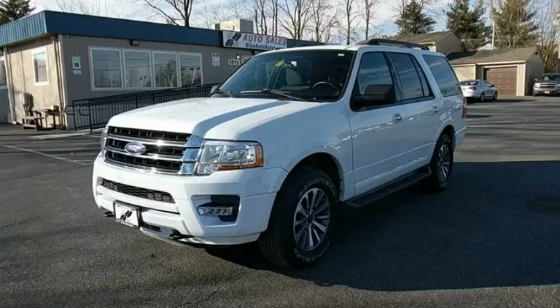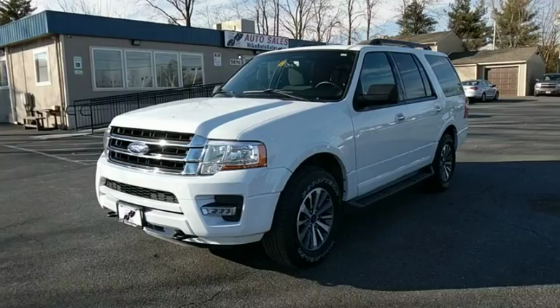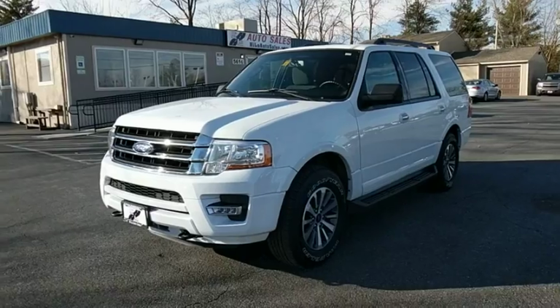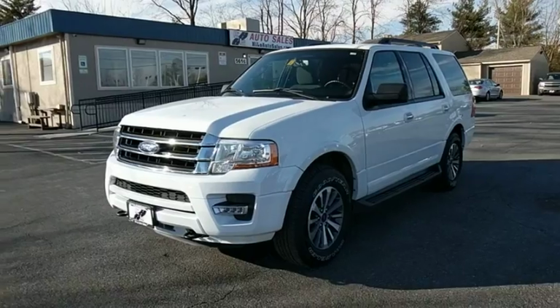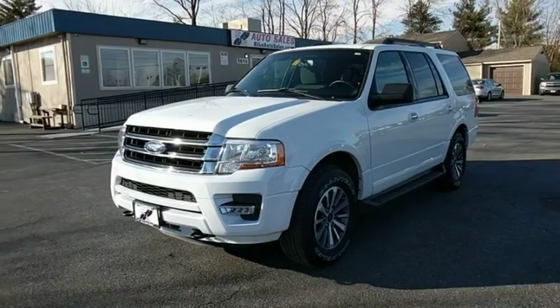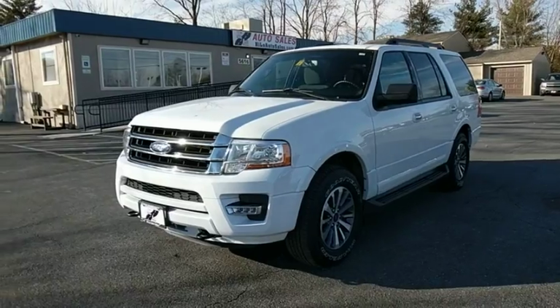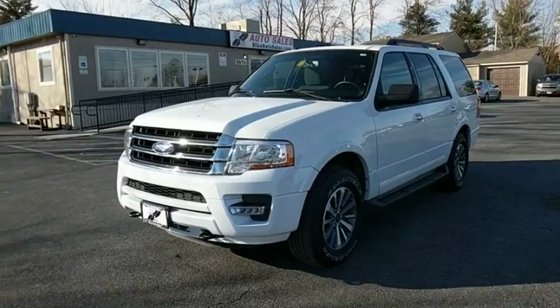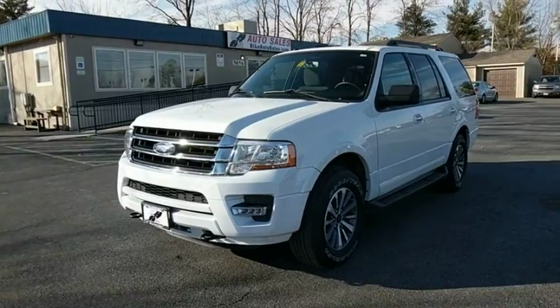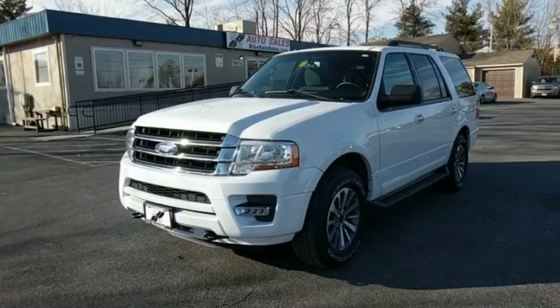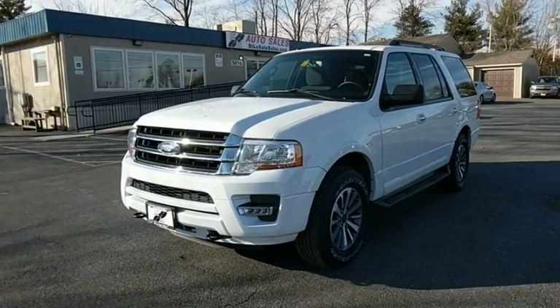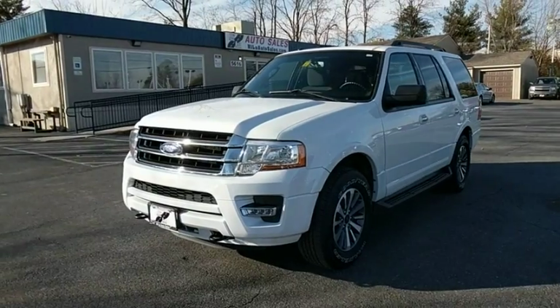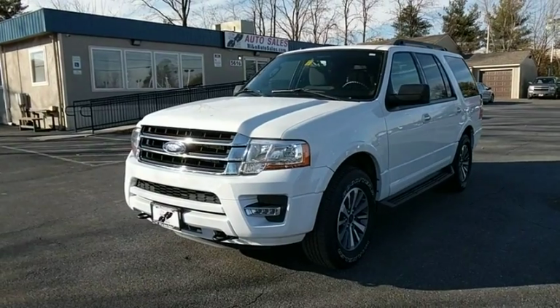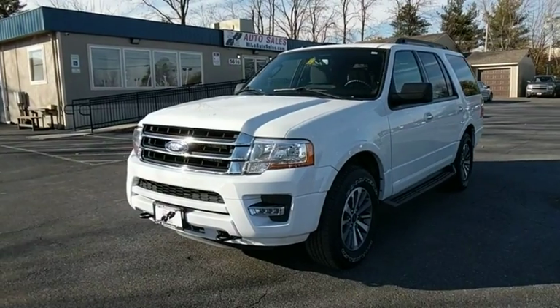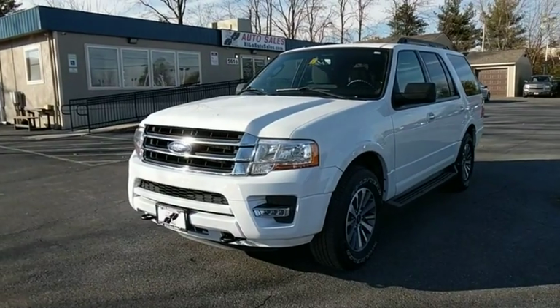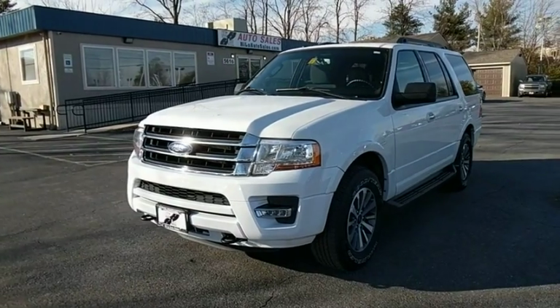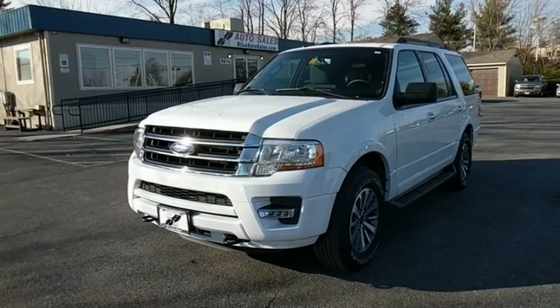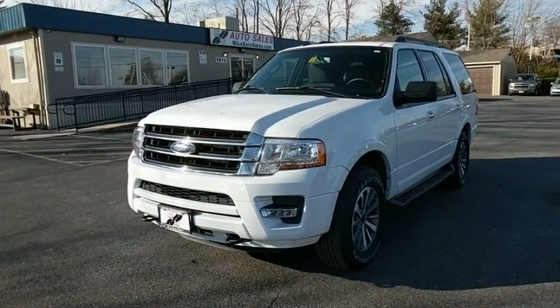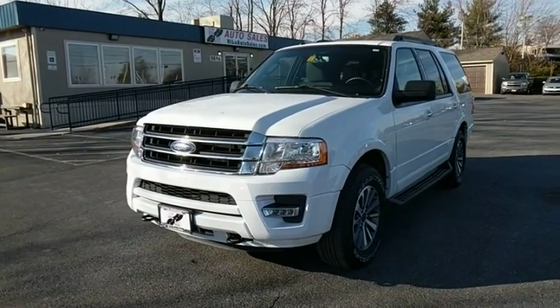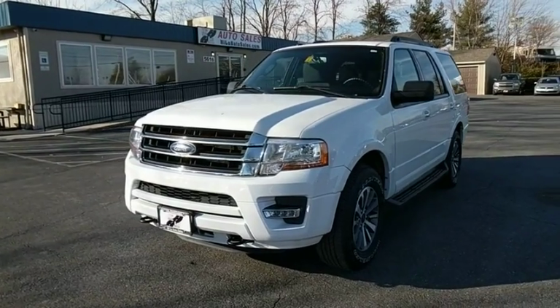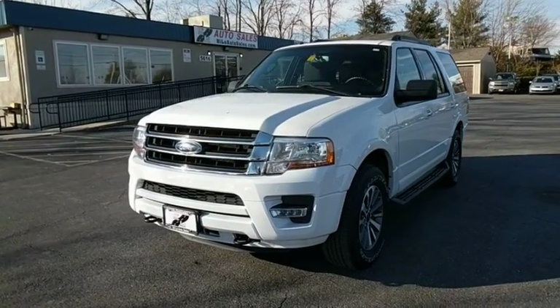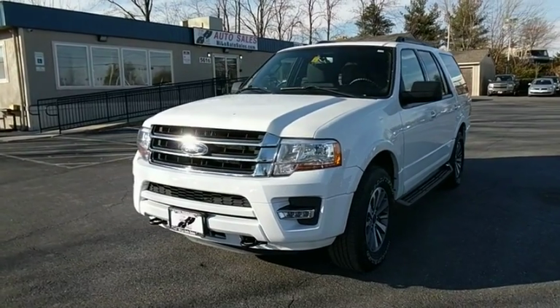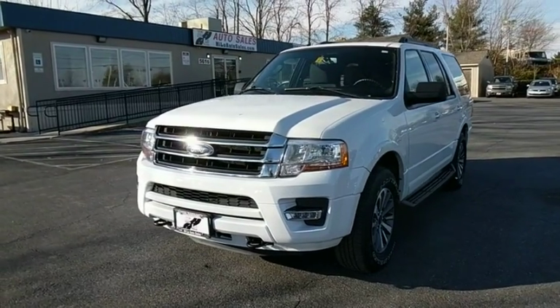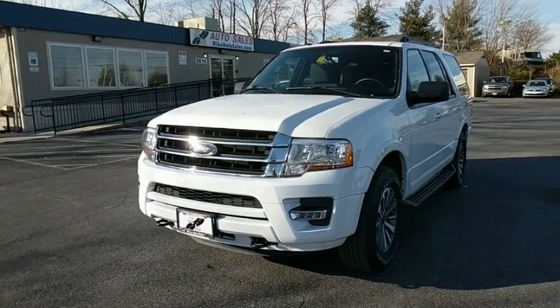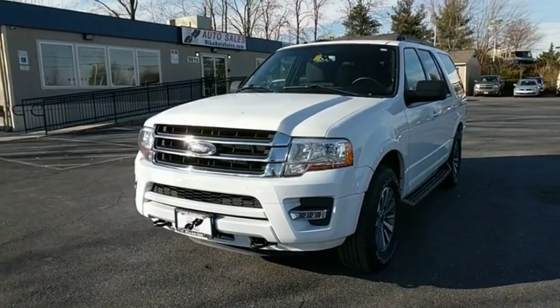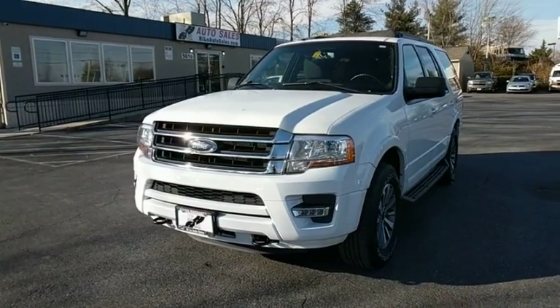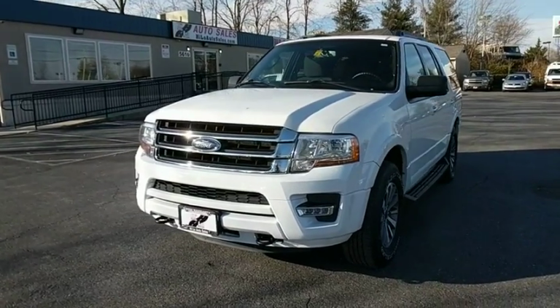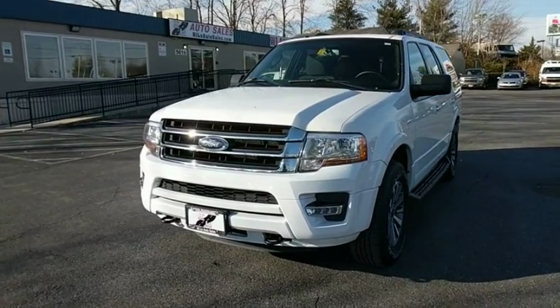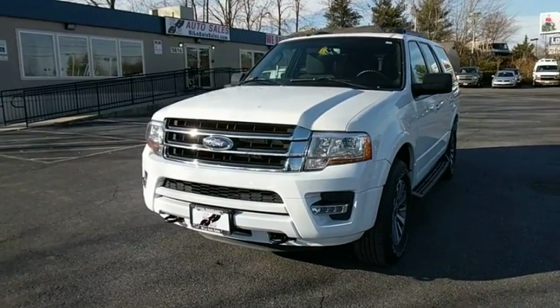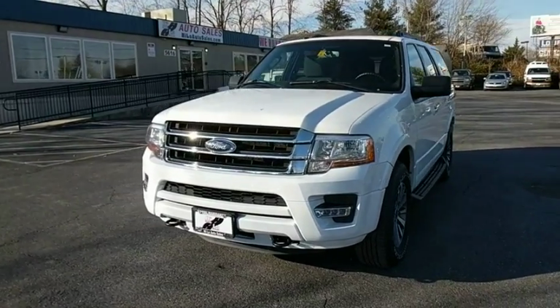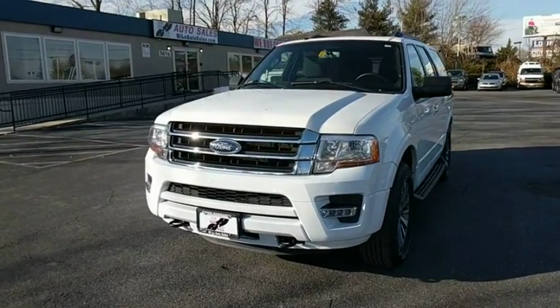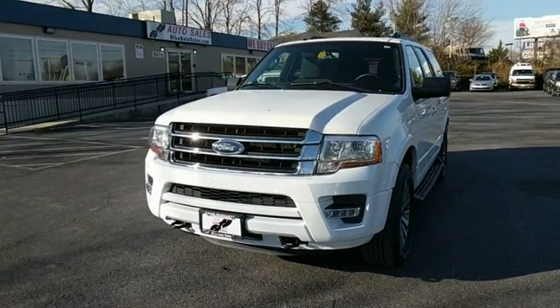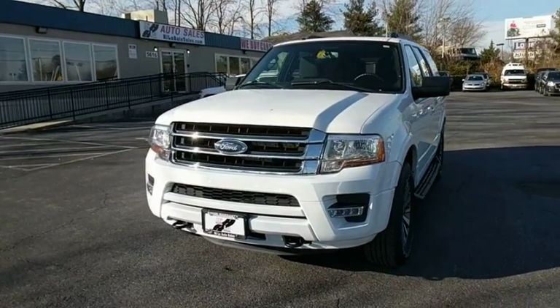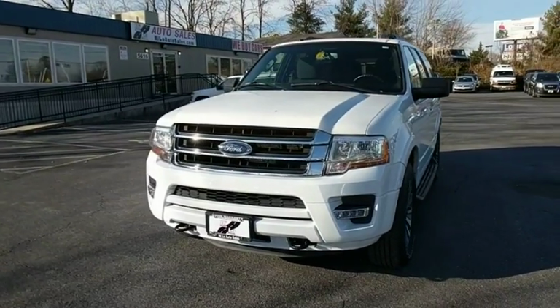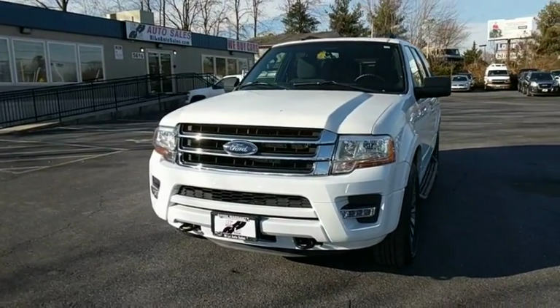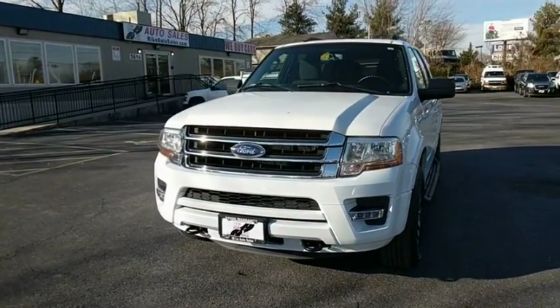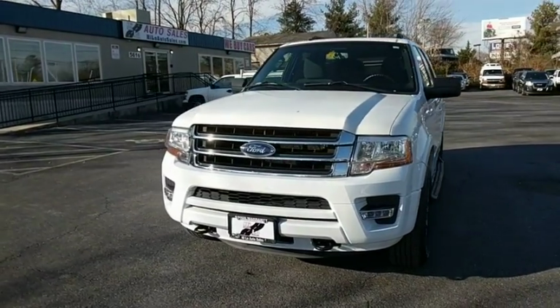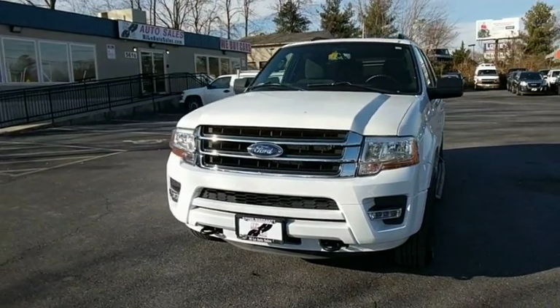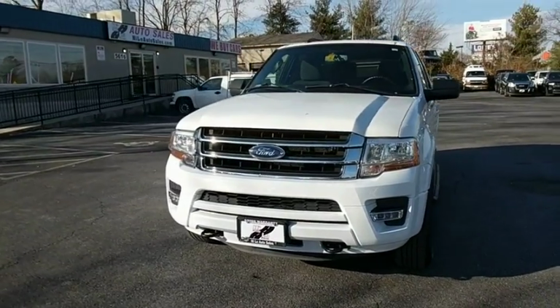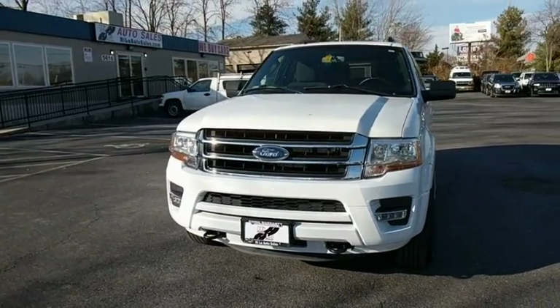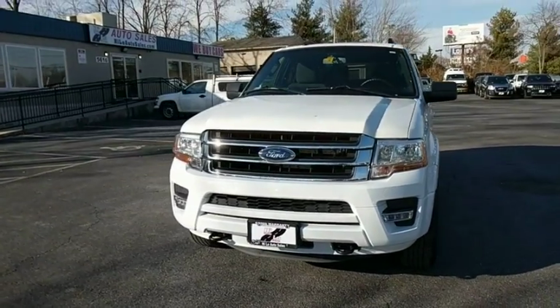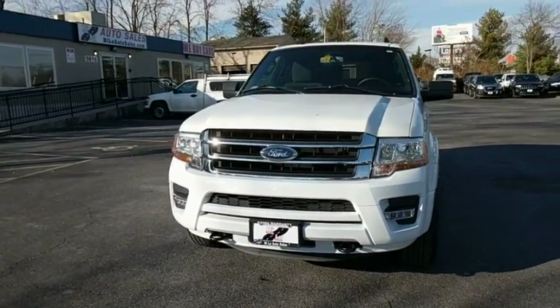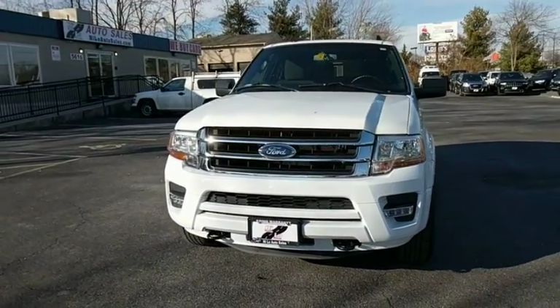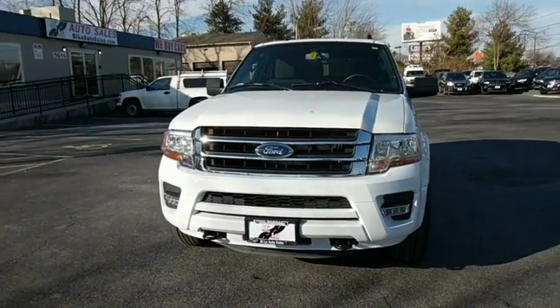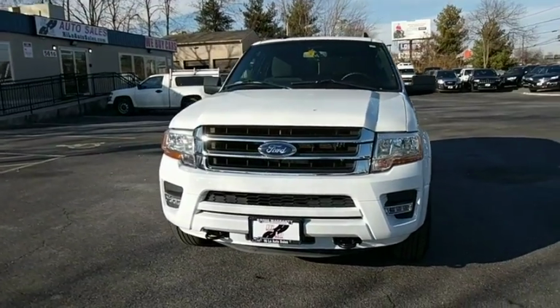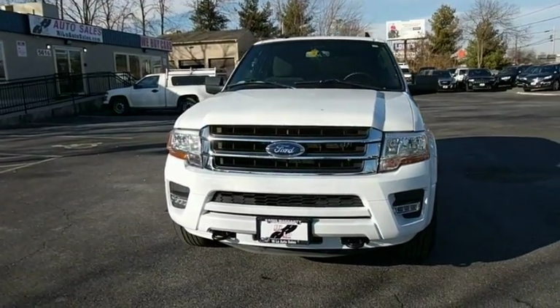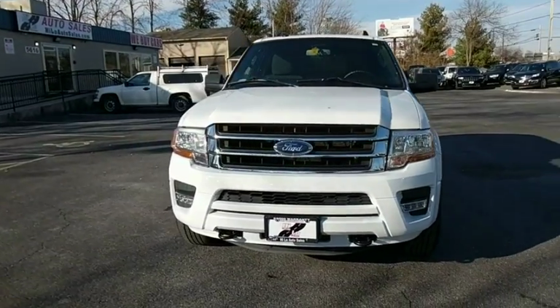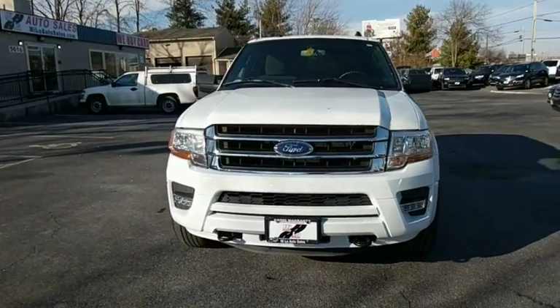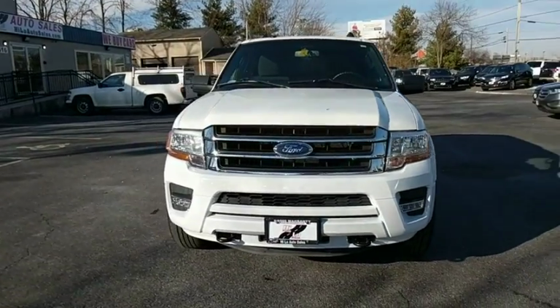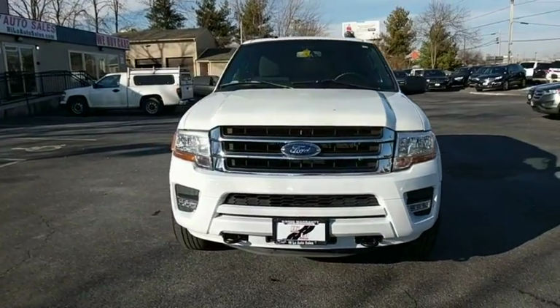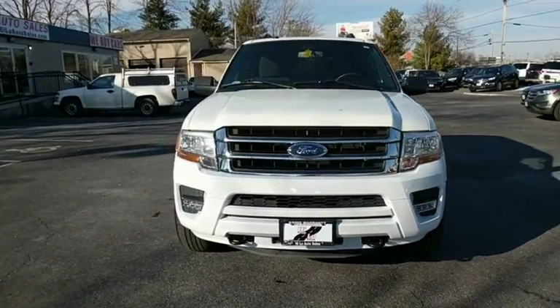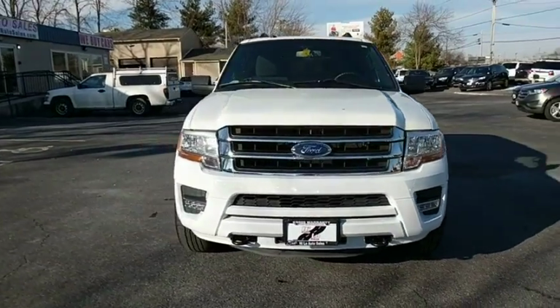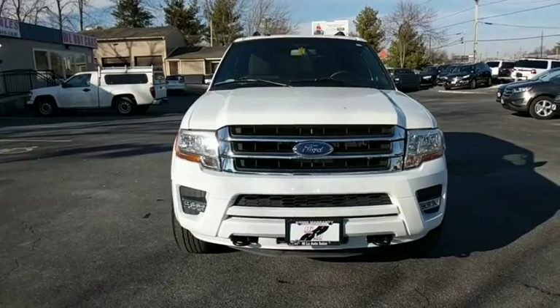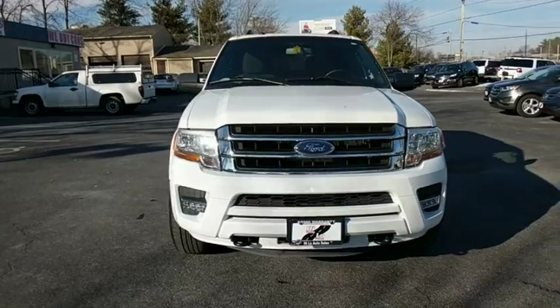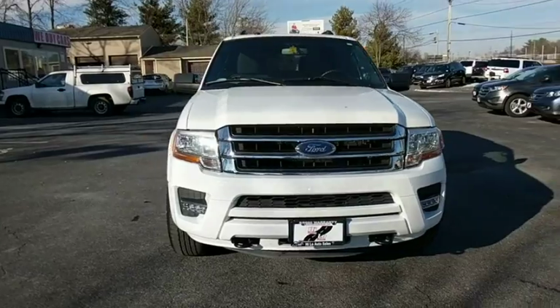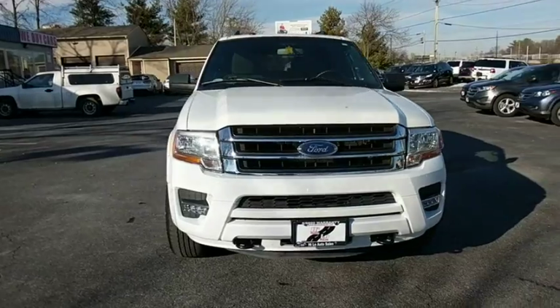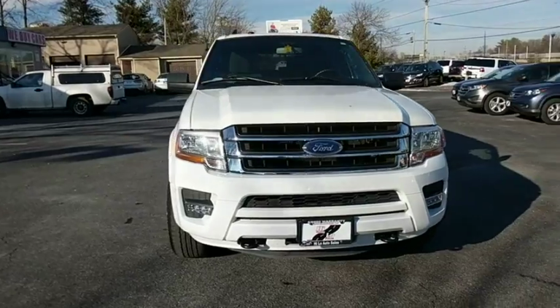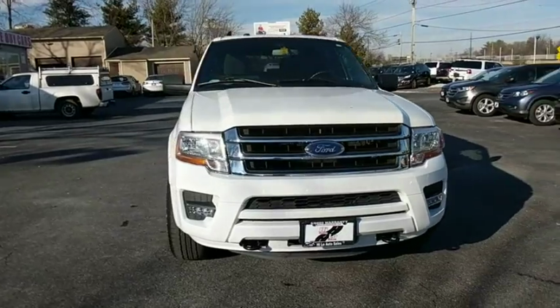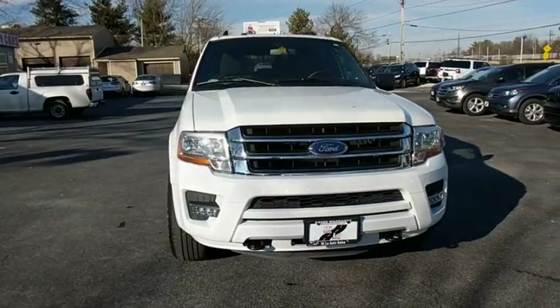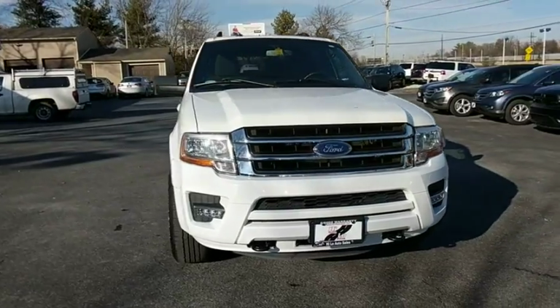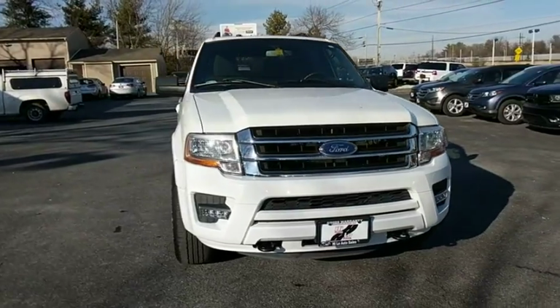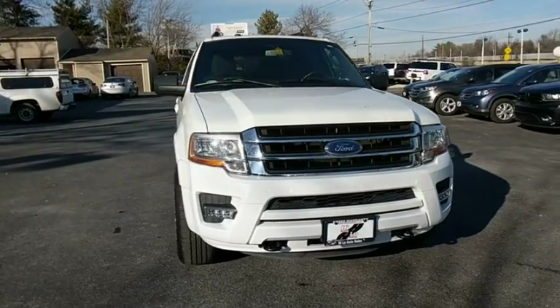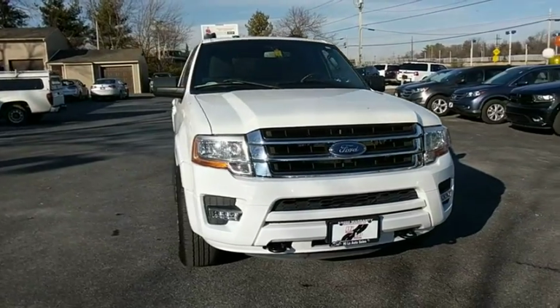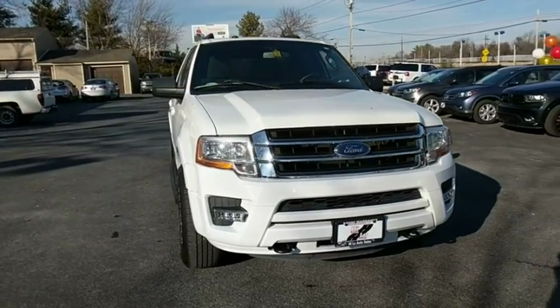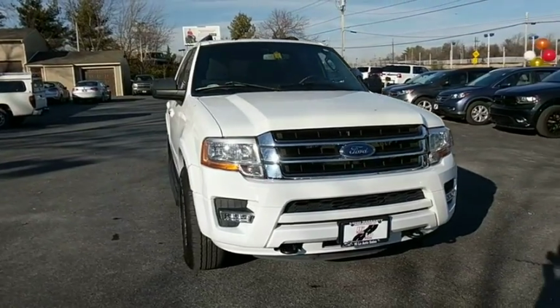The 2017 Ford Expedition. Powerful, controlled, resourceful. Expedition.